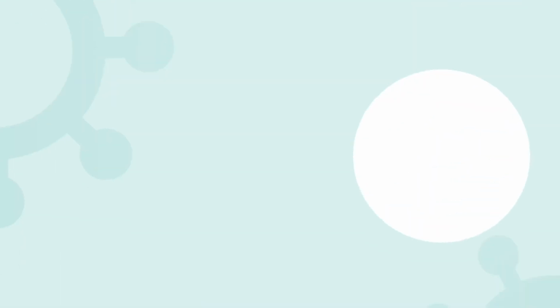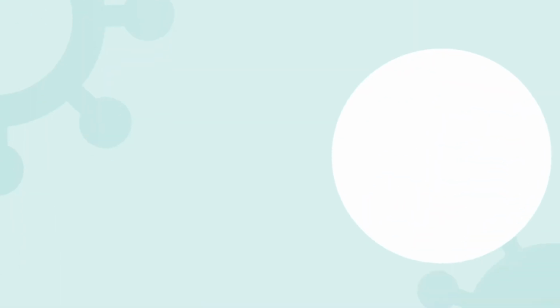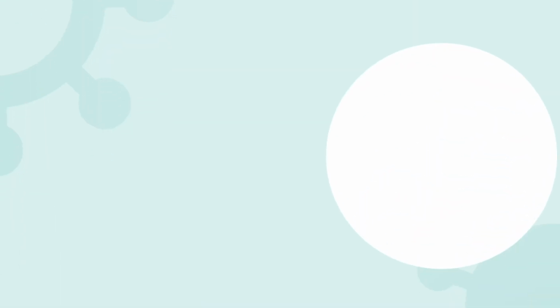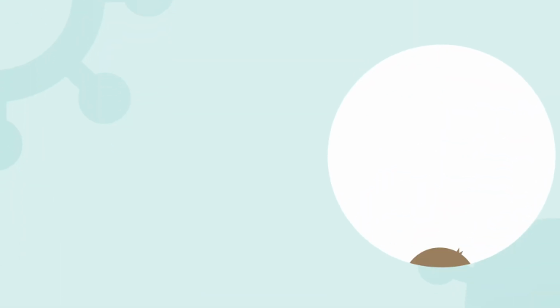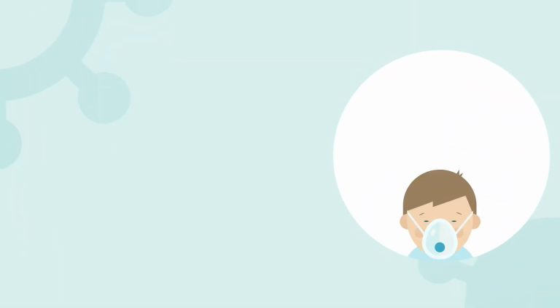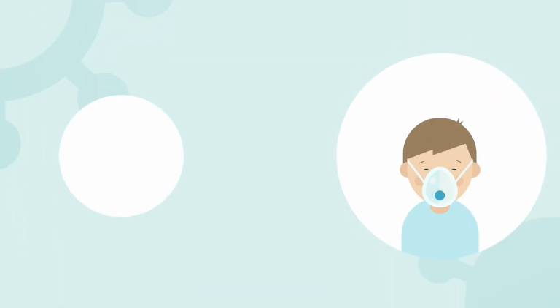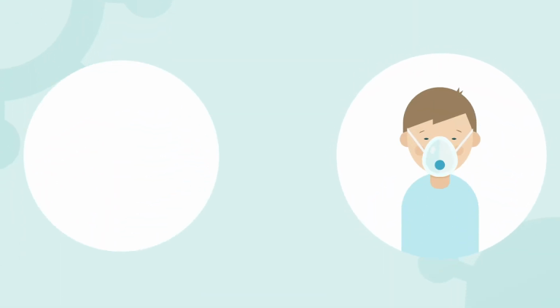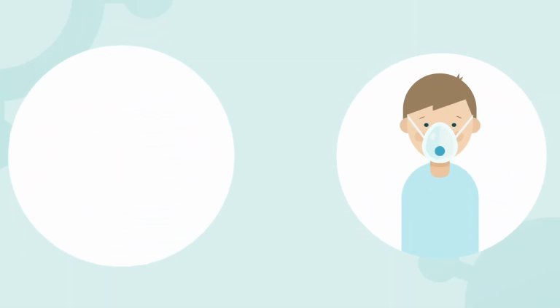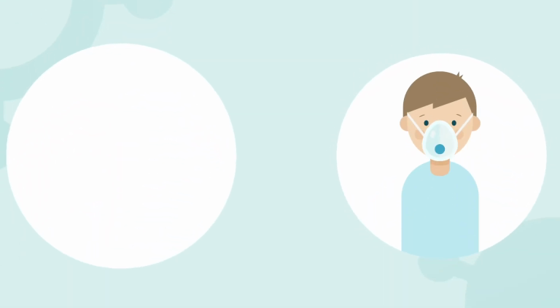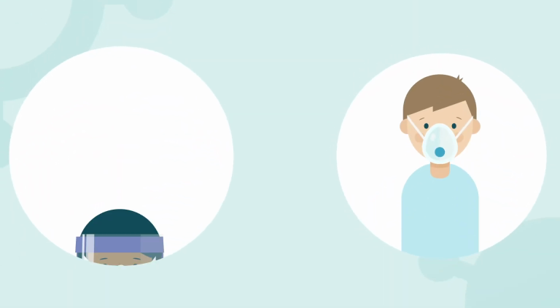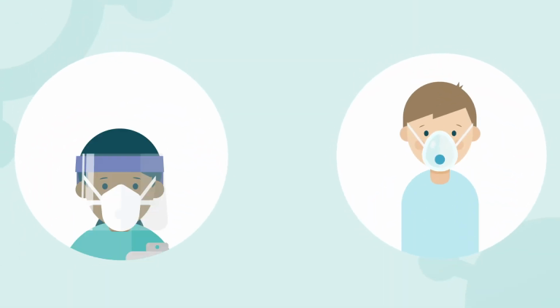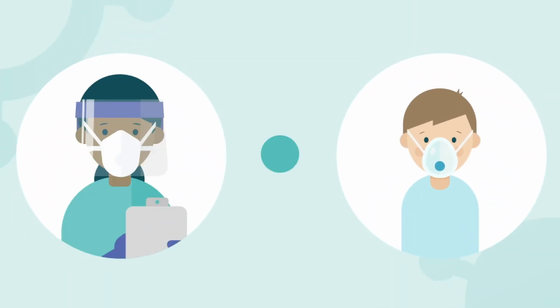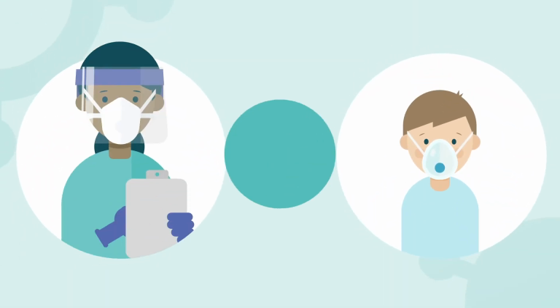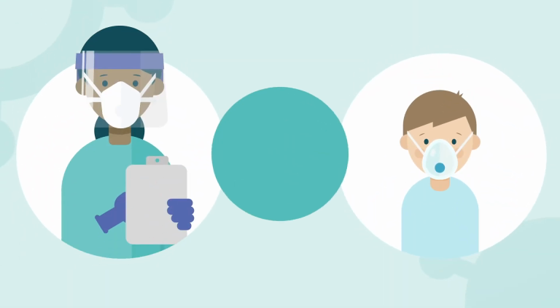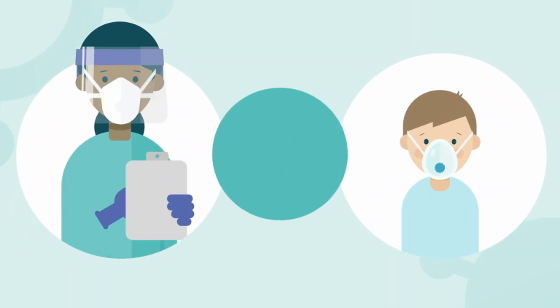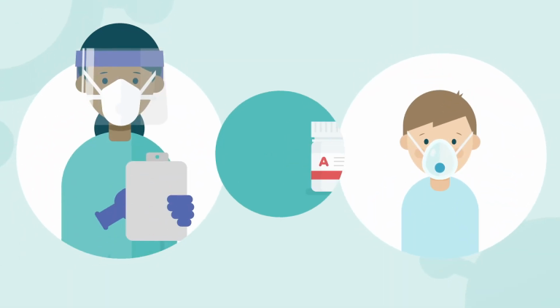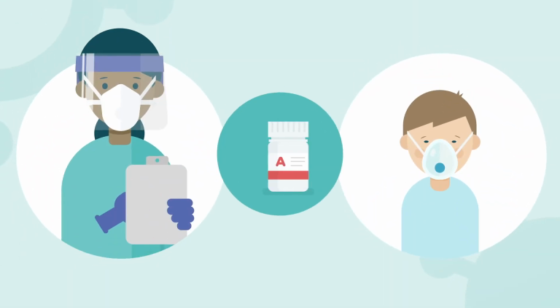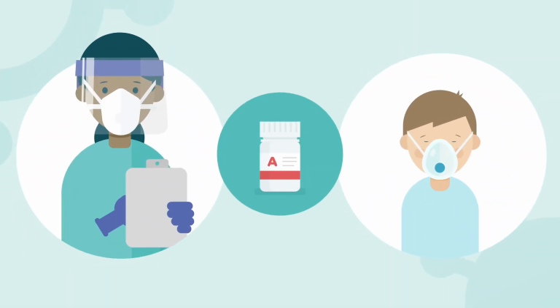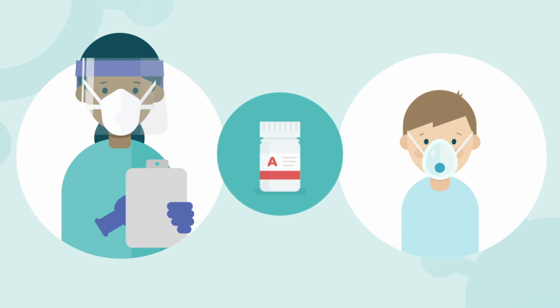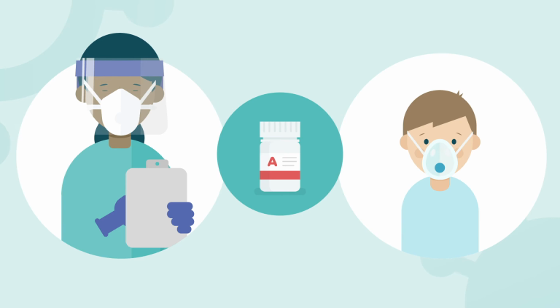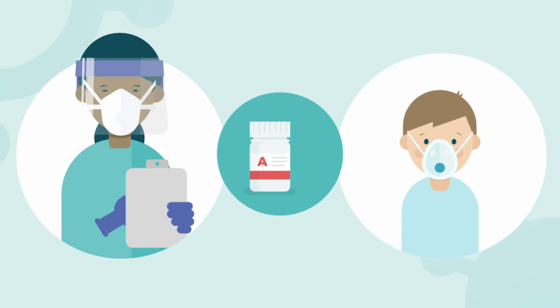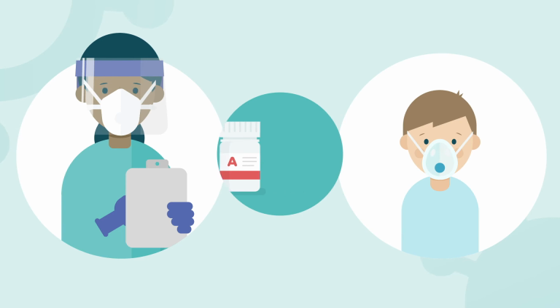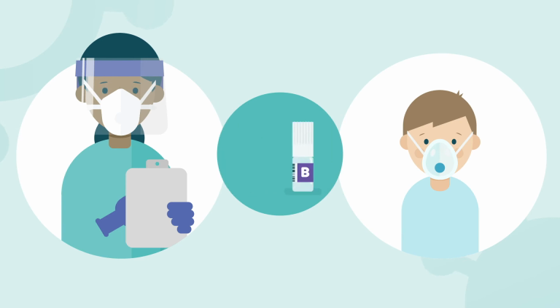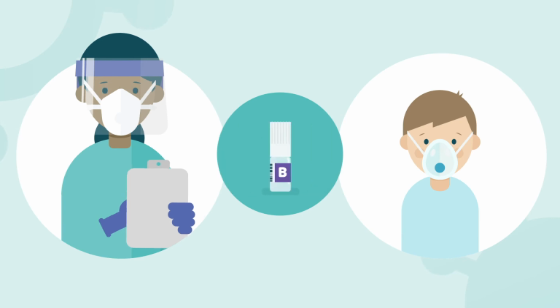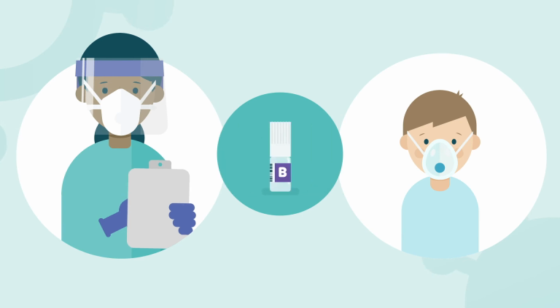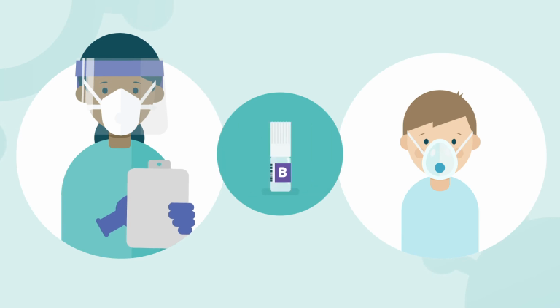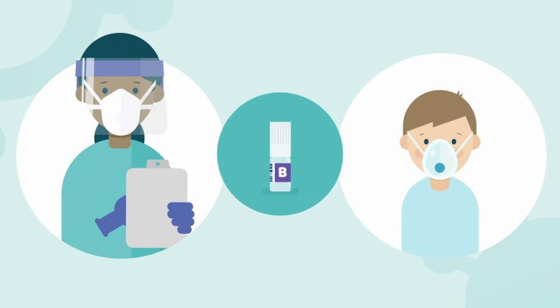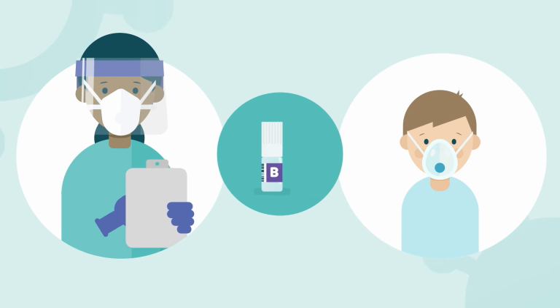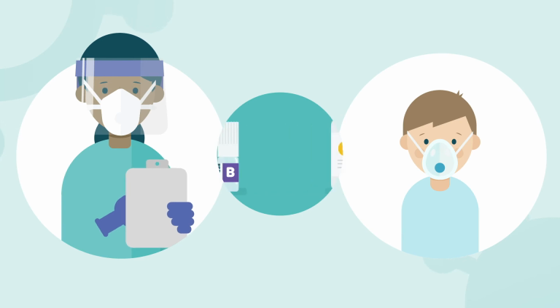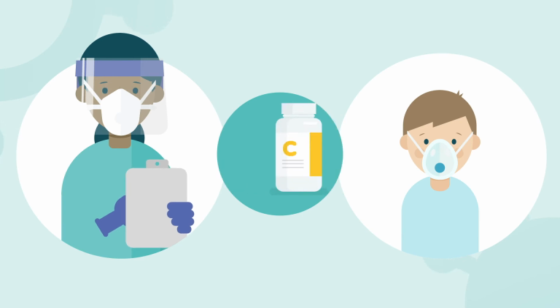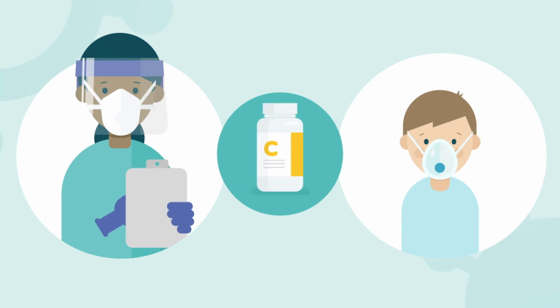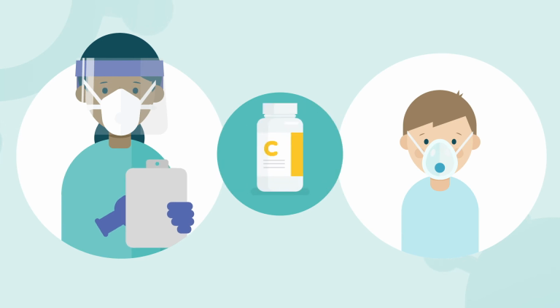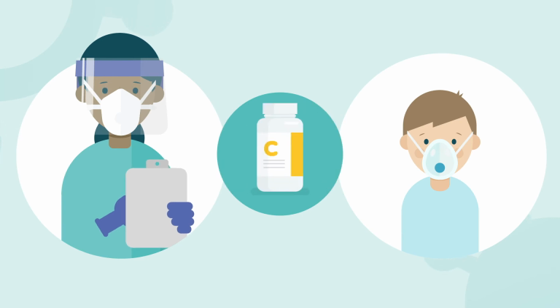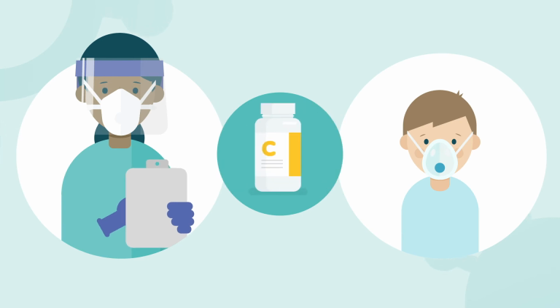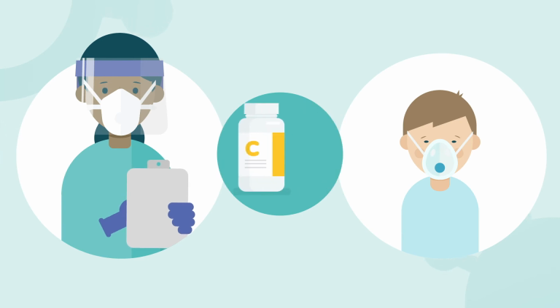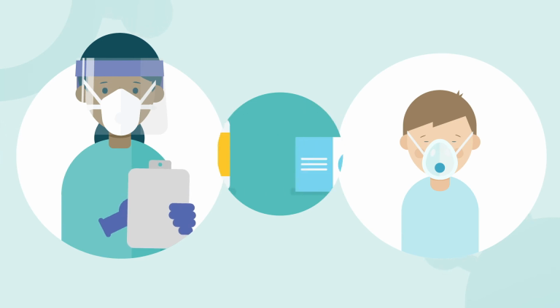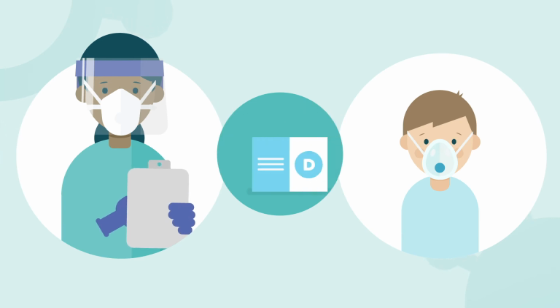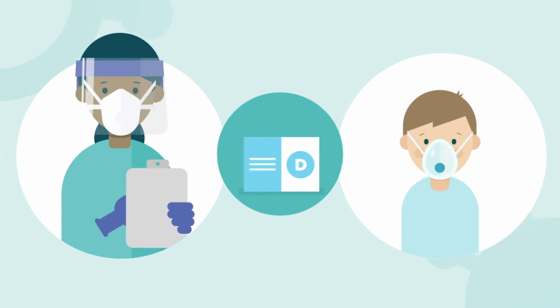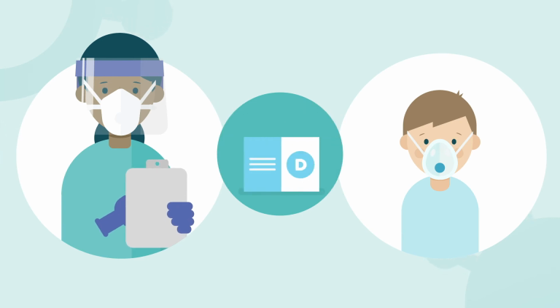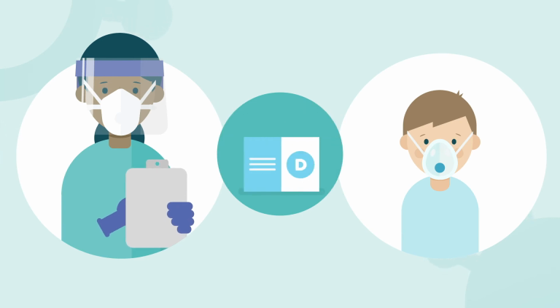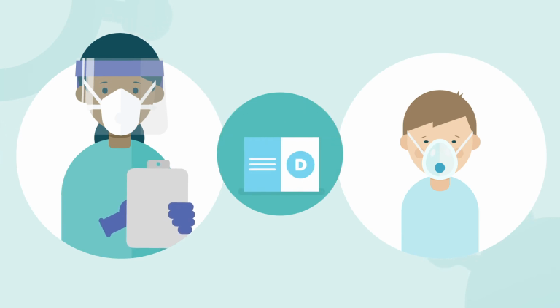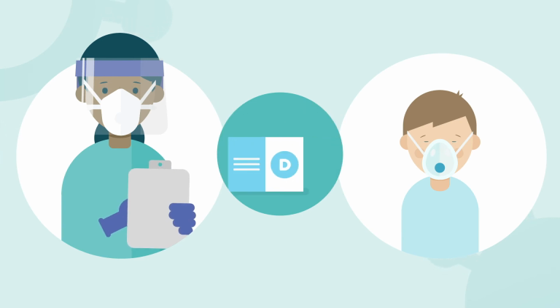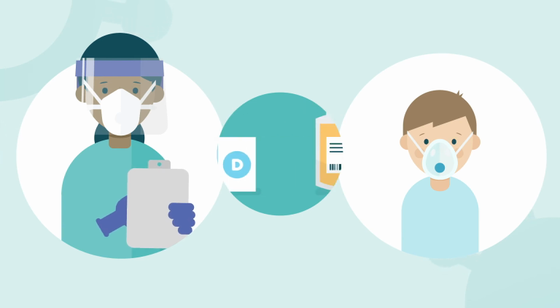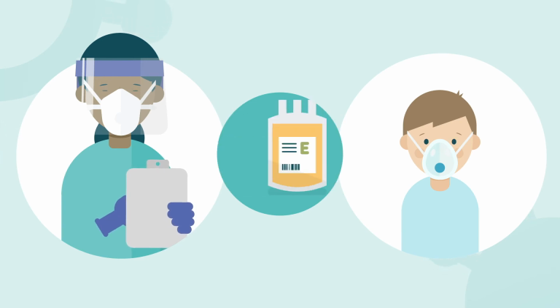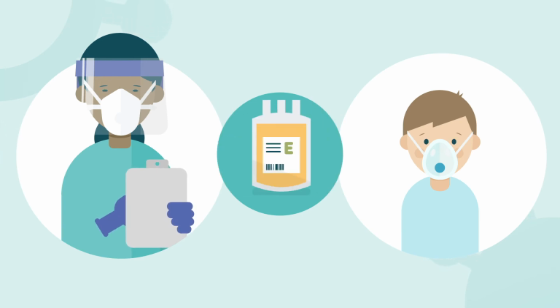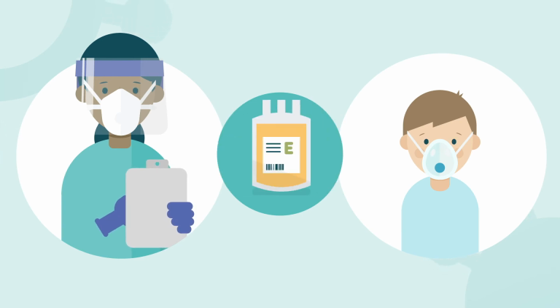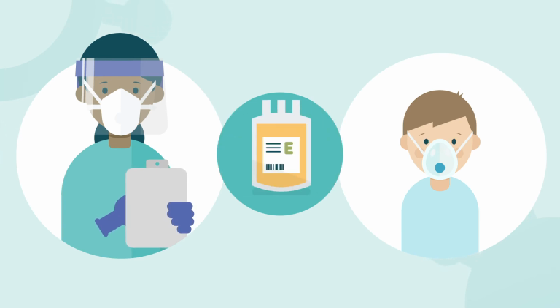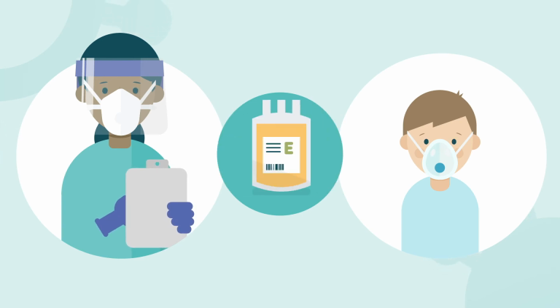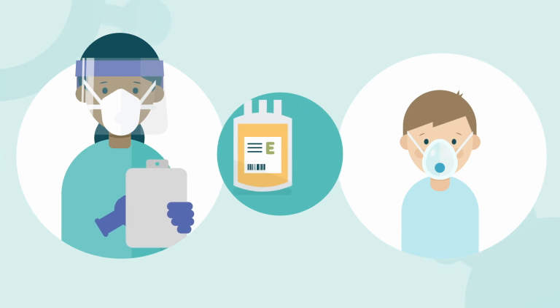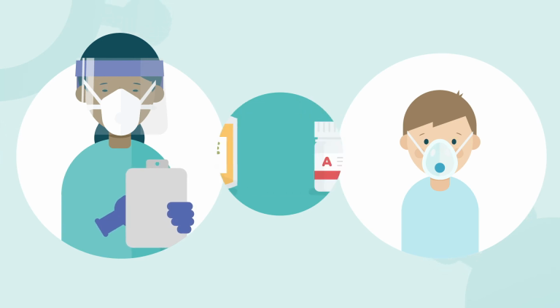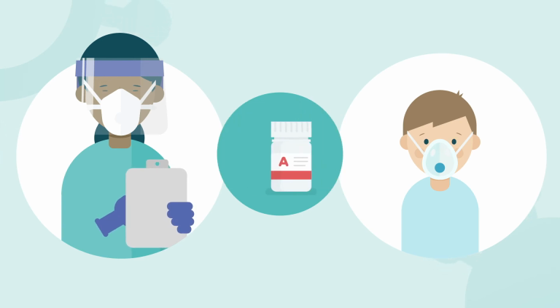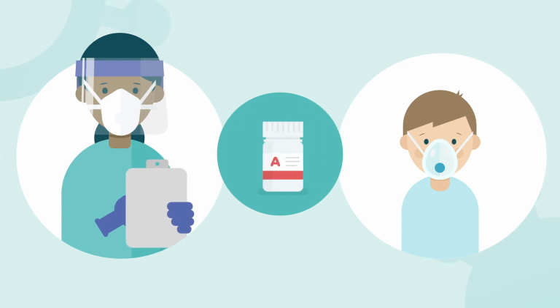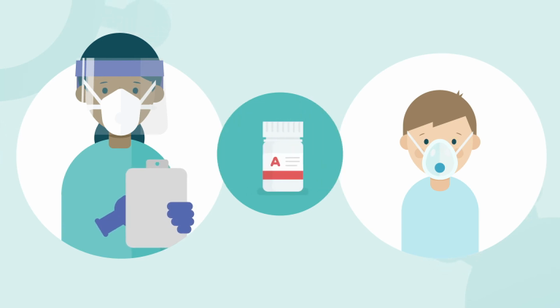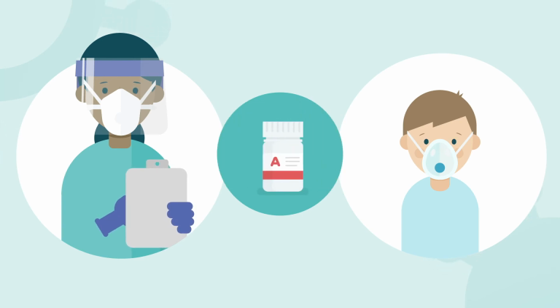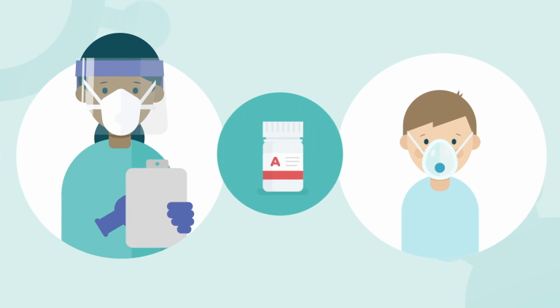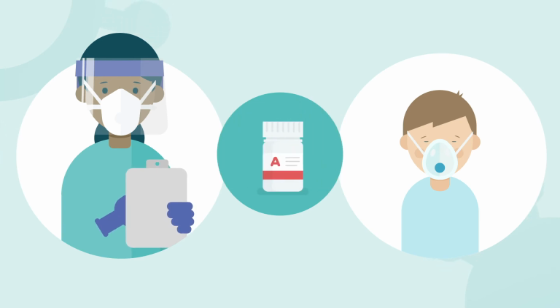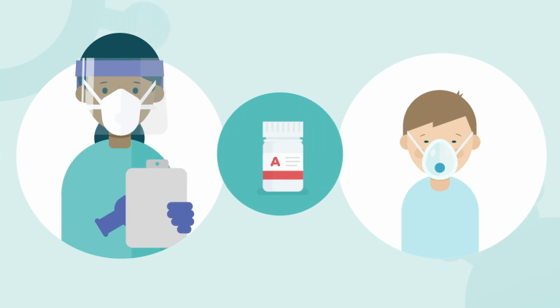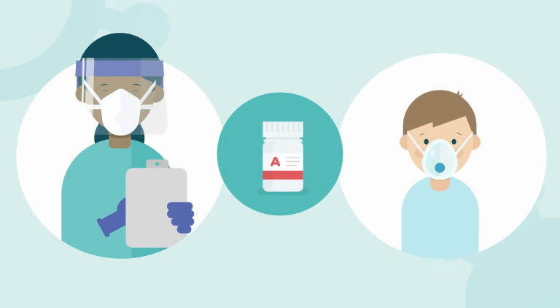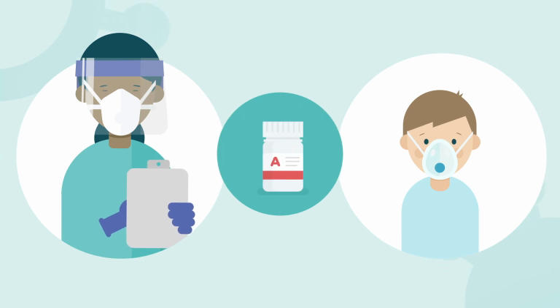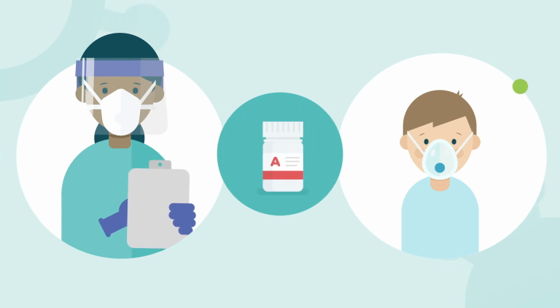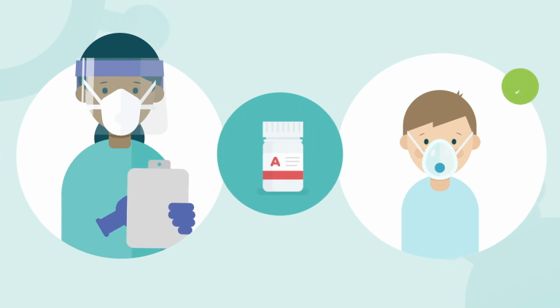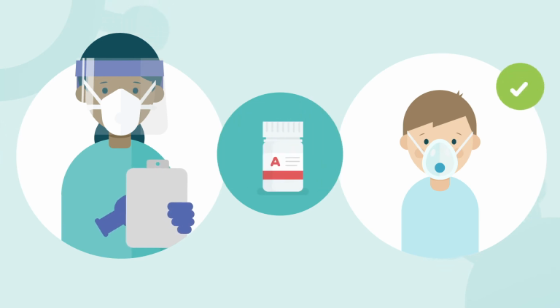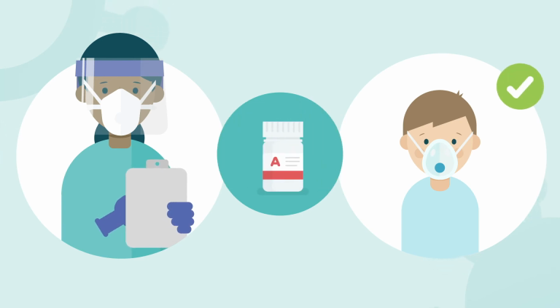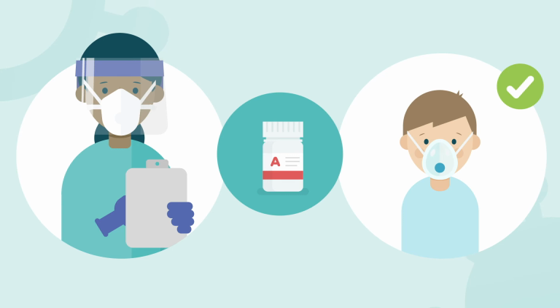Neither you nor your doctor can choose which treatment you'll receive, but patients will only be included if their doctor thinks they're suitable.